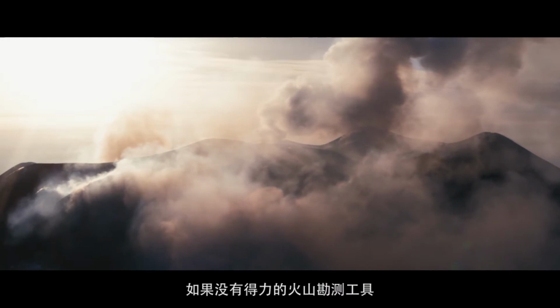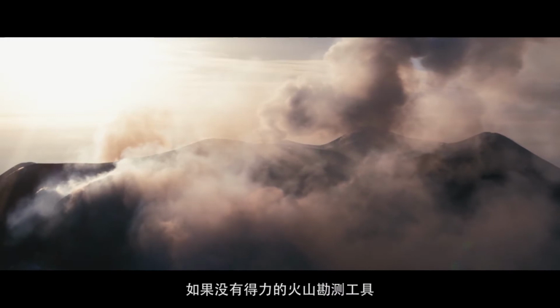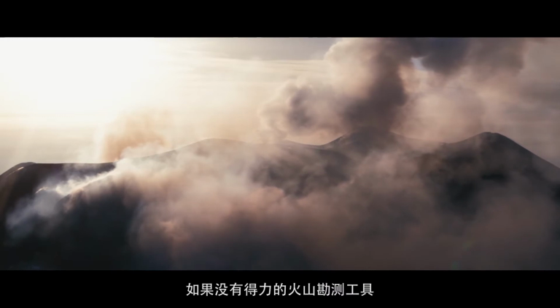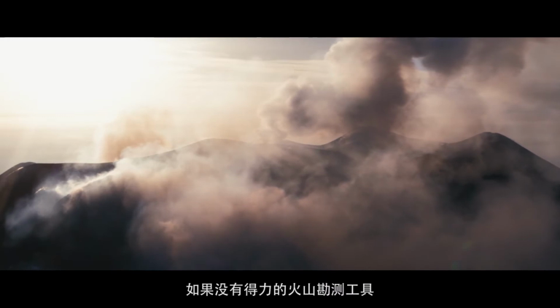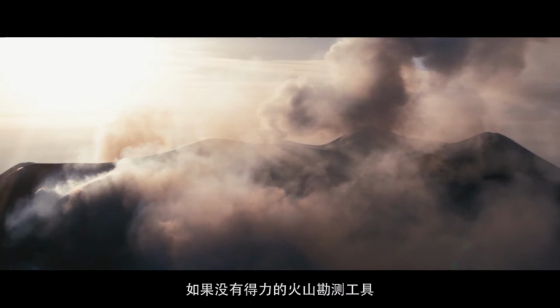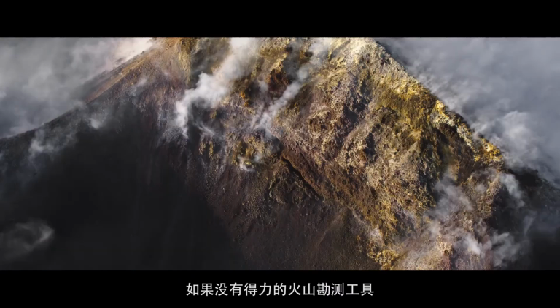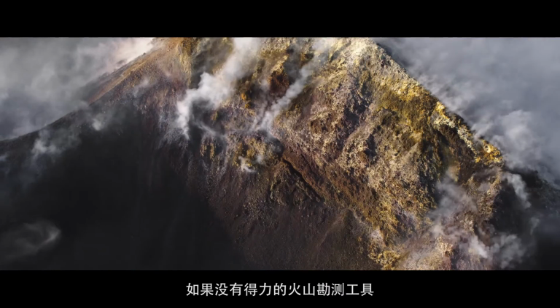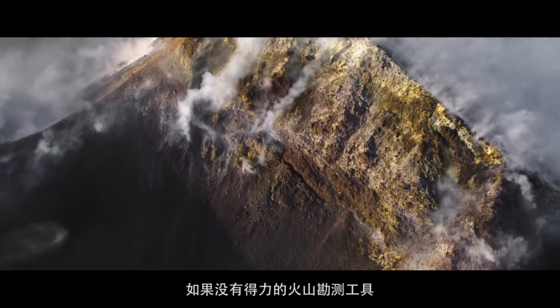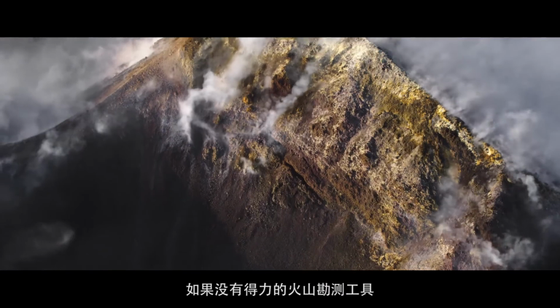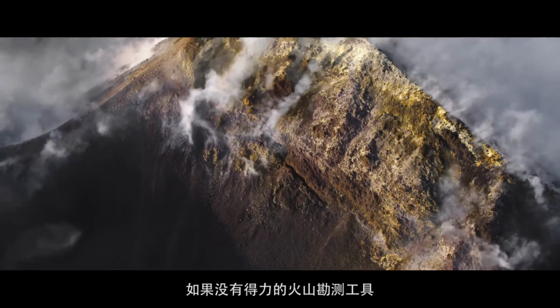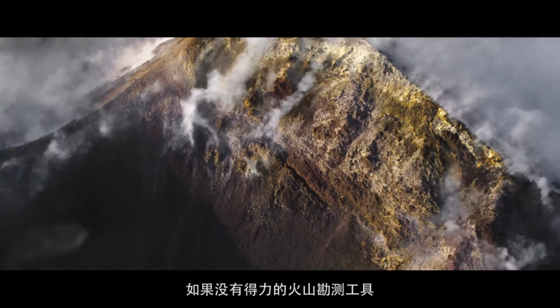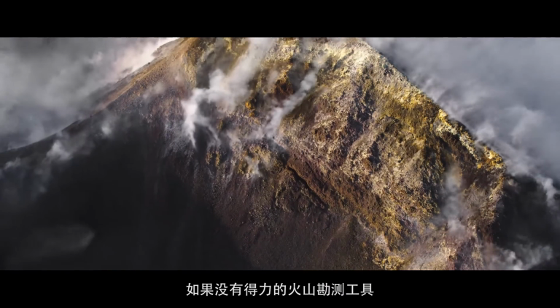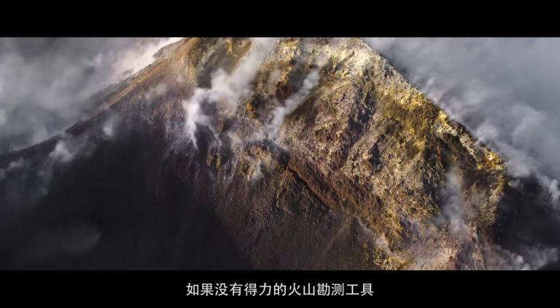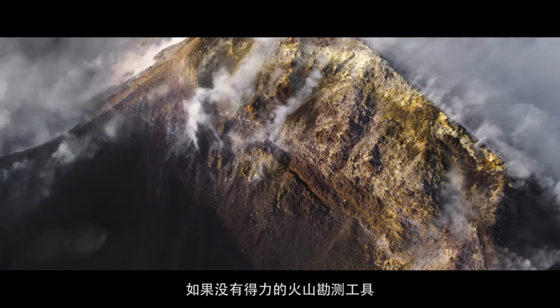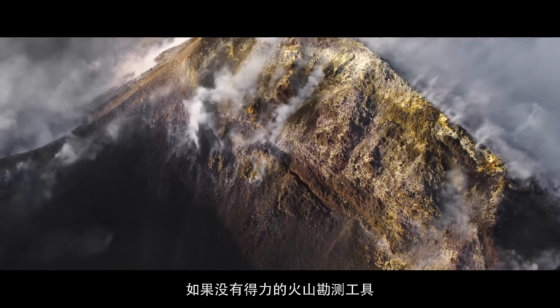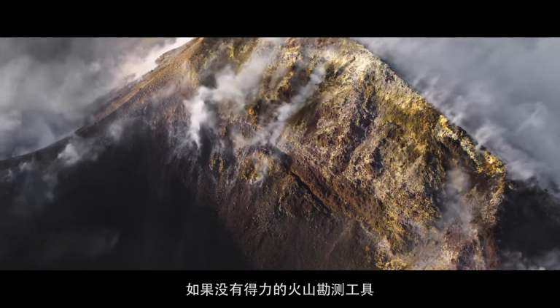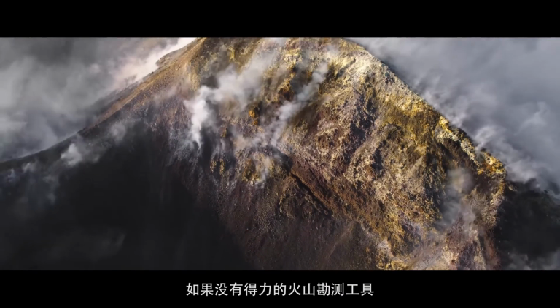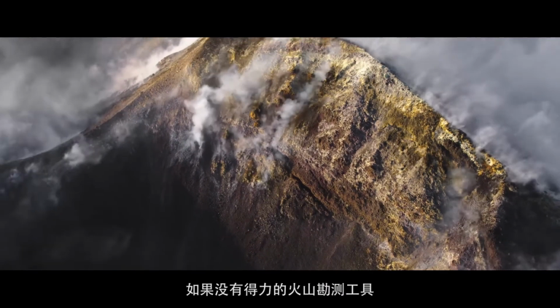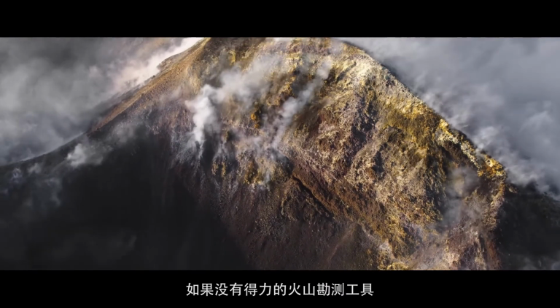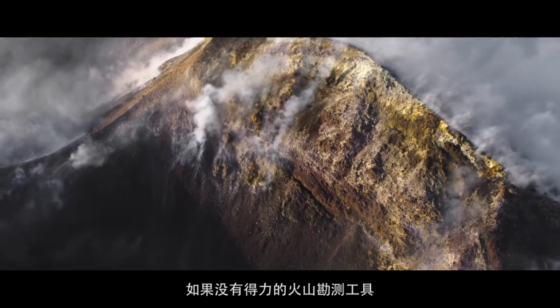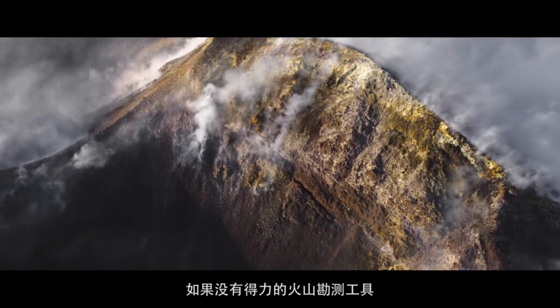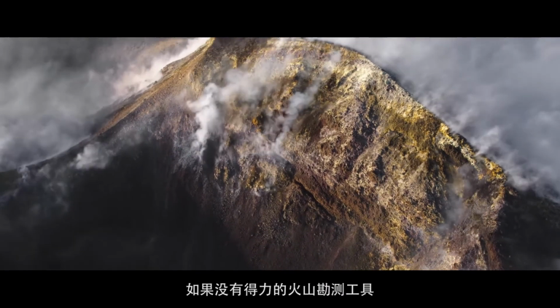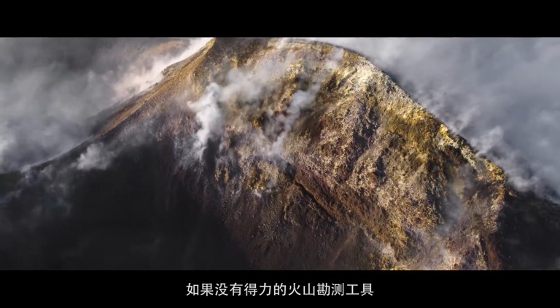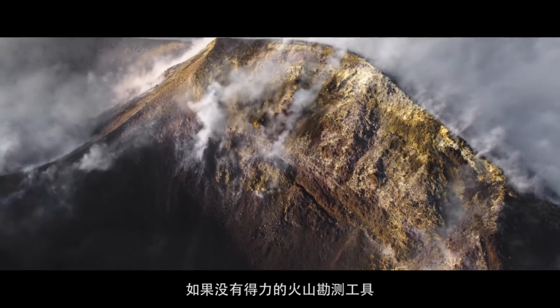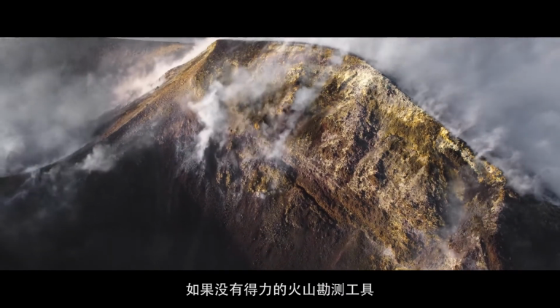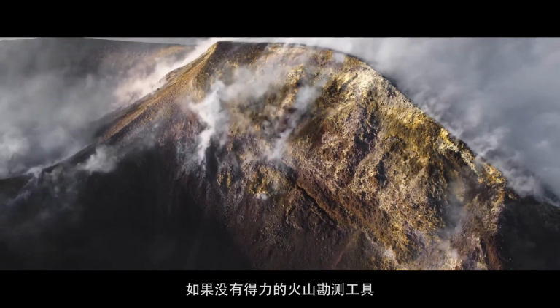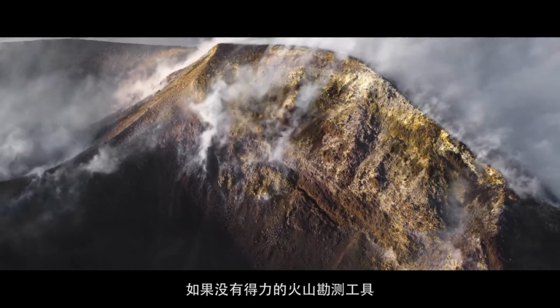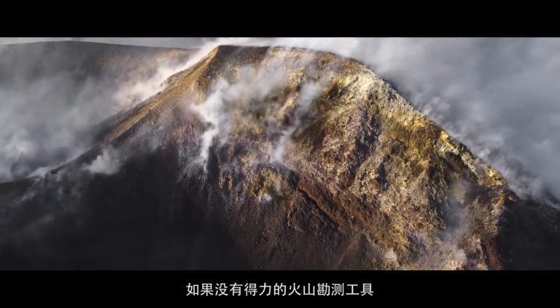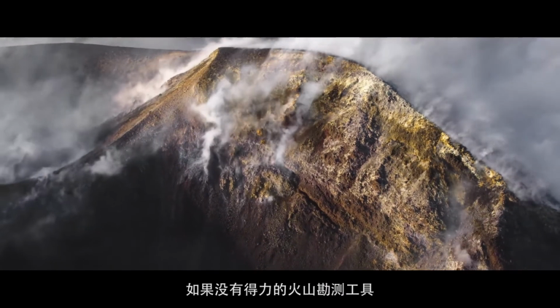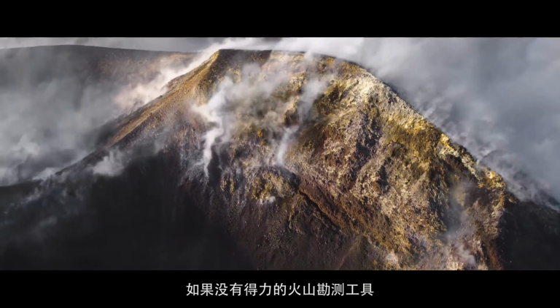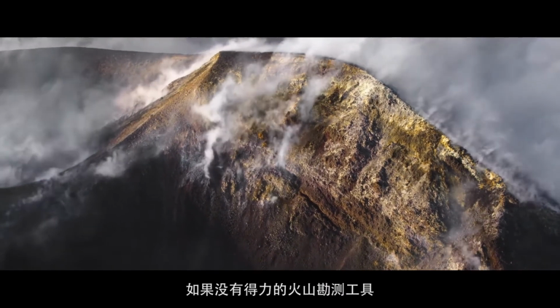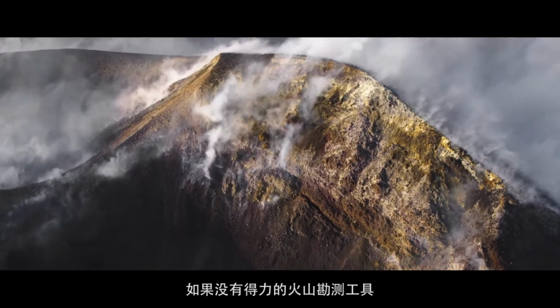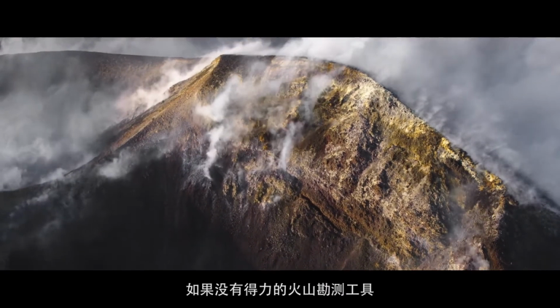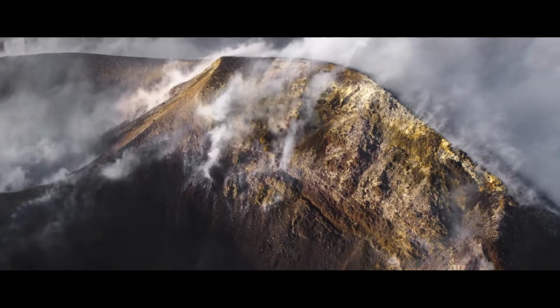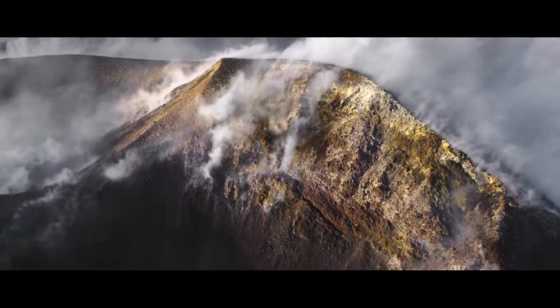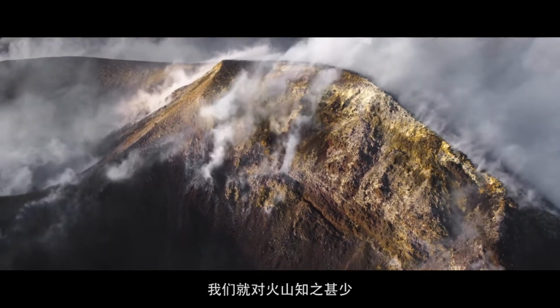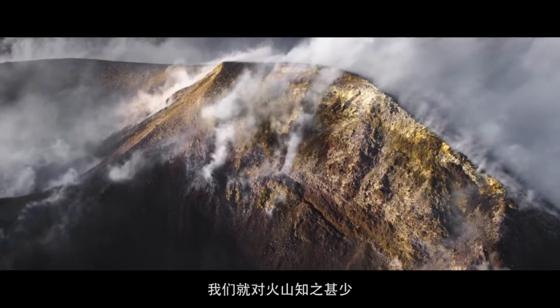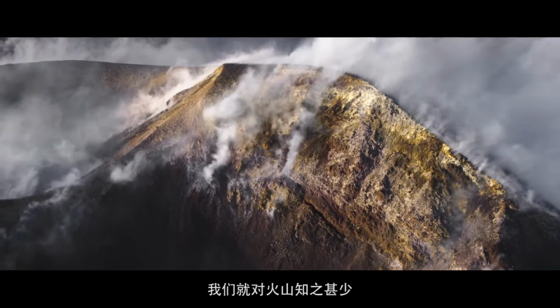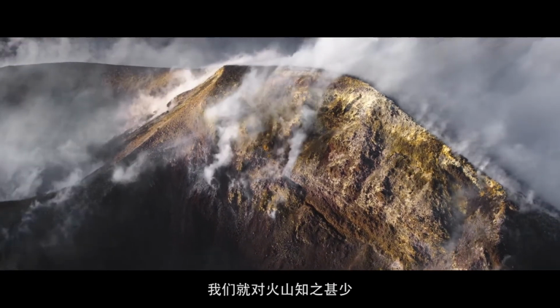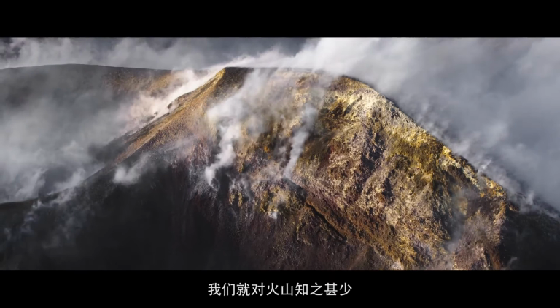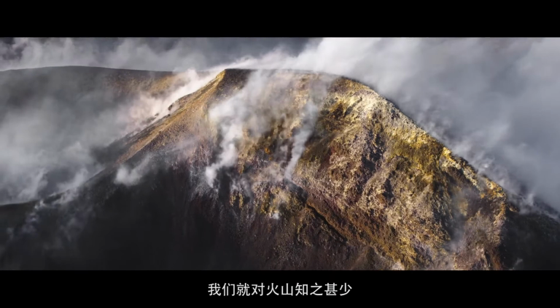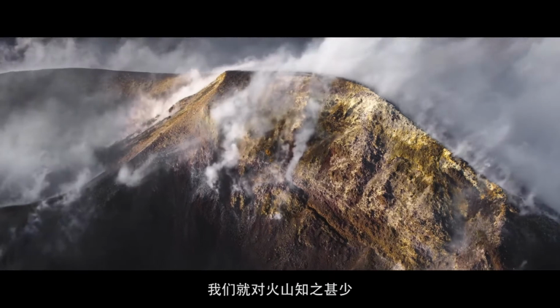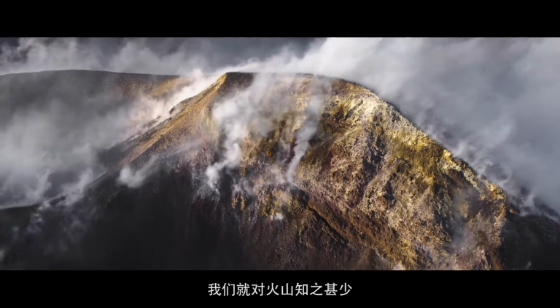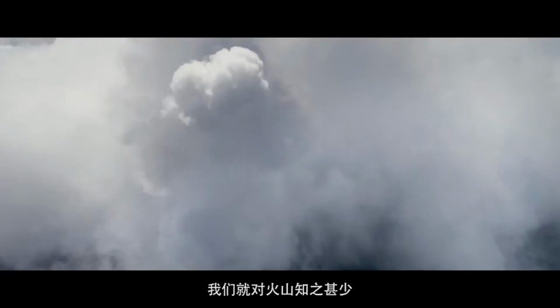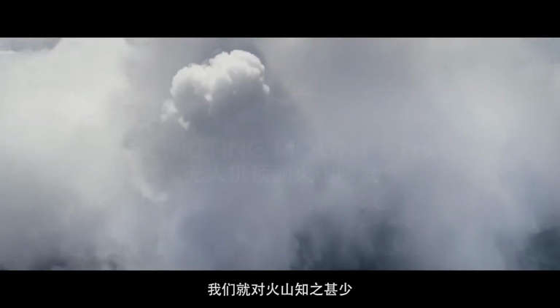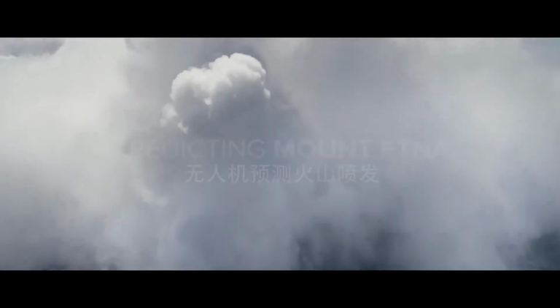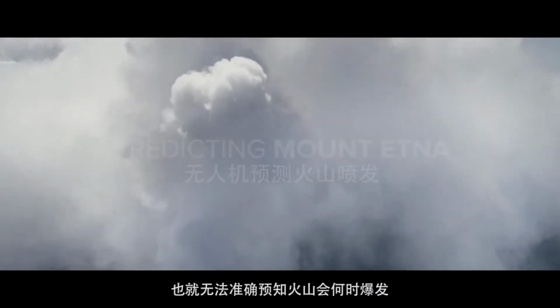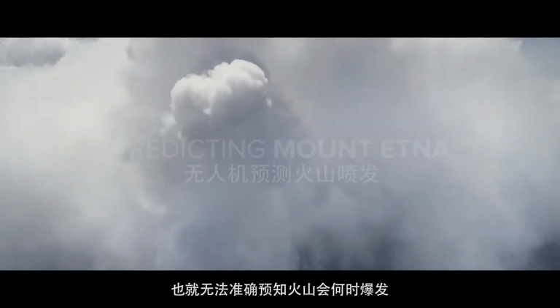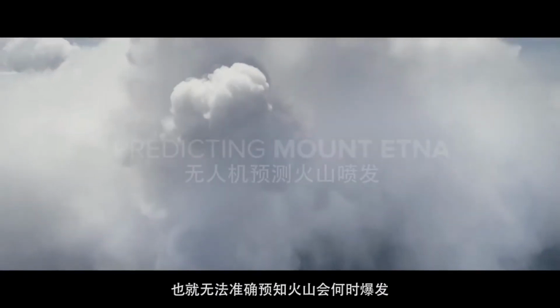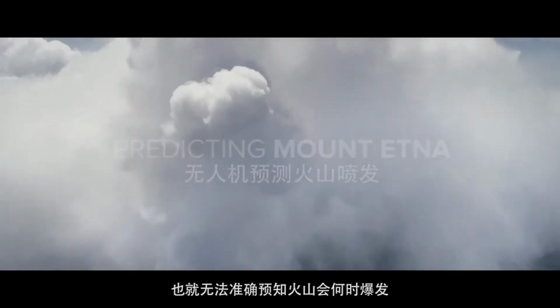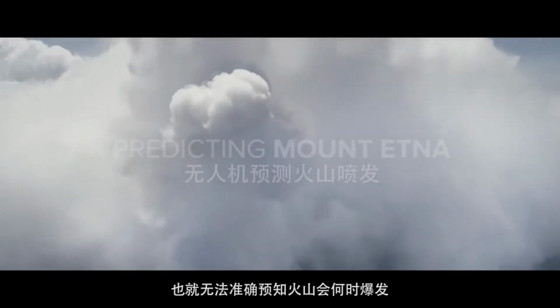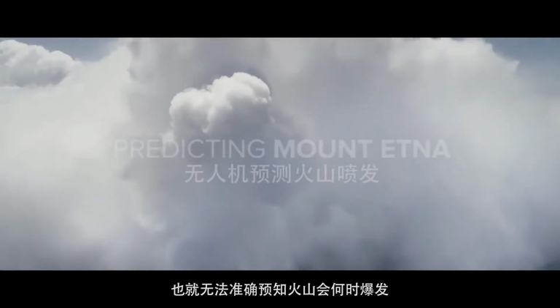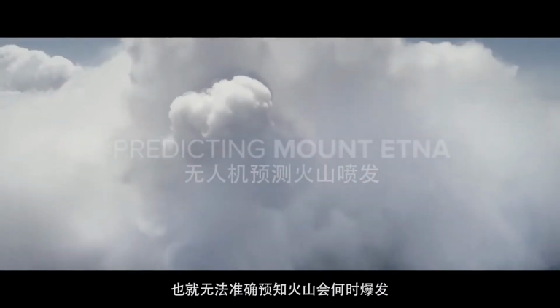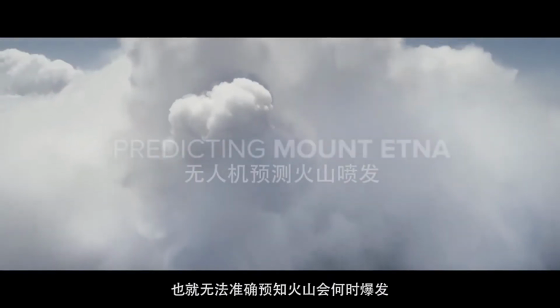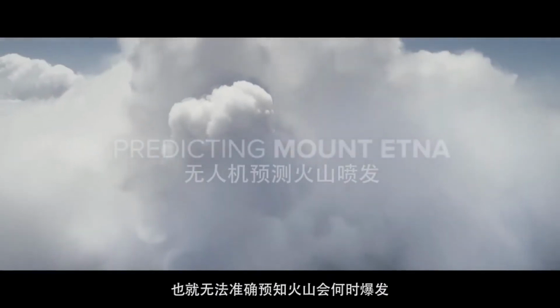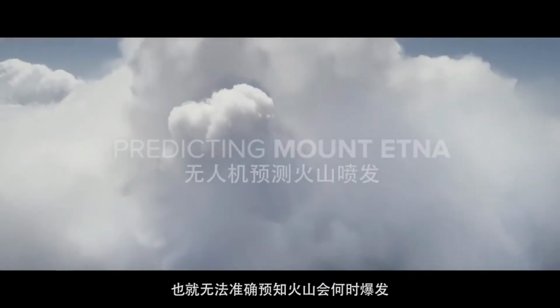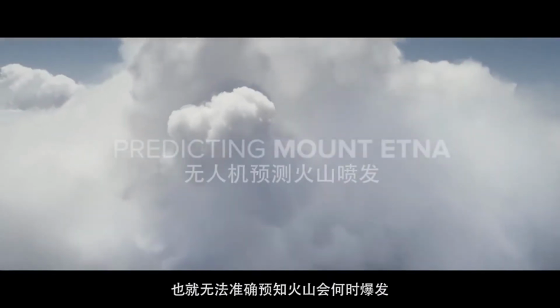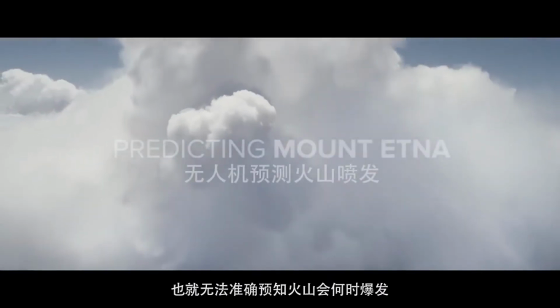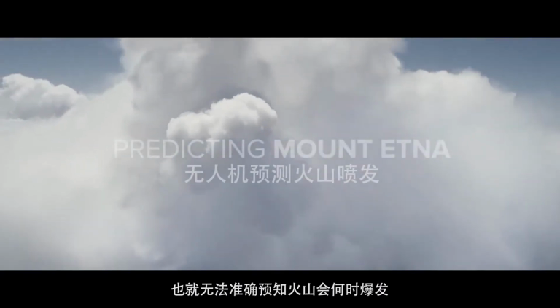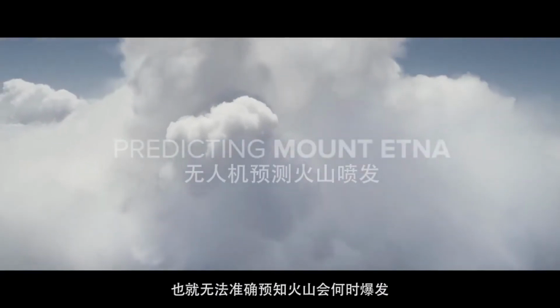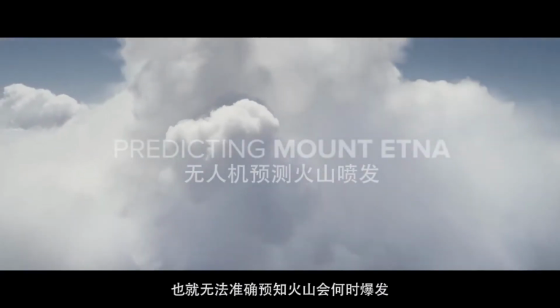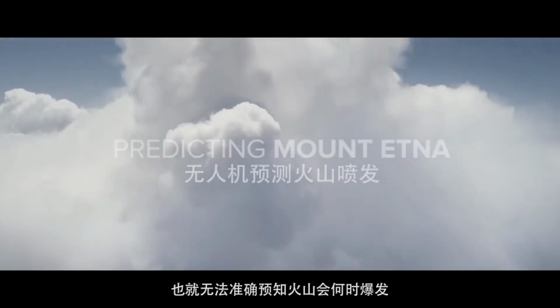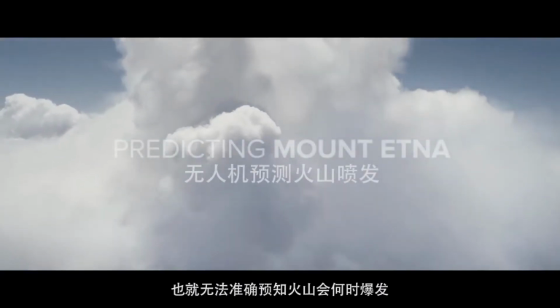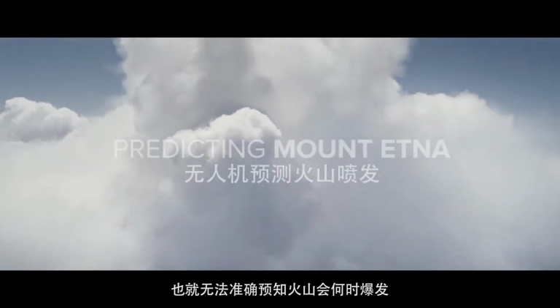Volcanoes in which we don't have any instrumentation on, we're living in the dark ages. We cannot tell when a volcano will erupt.